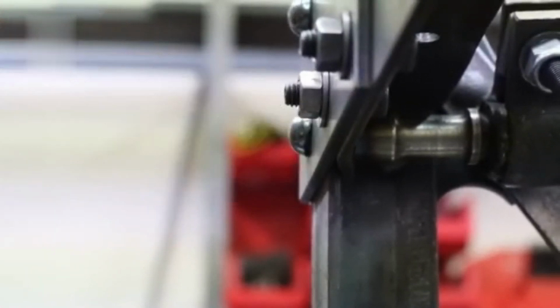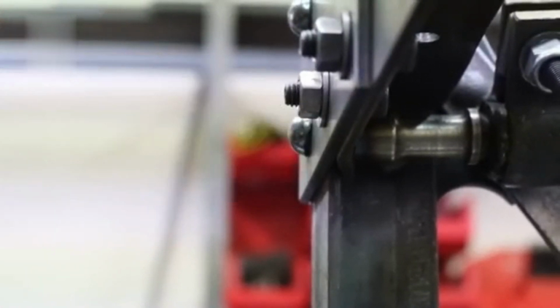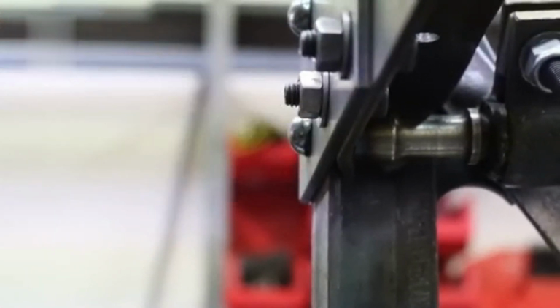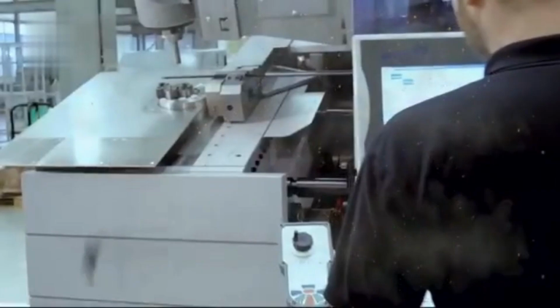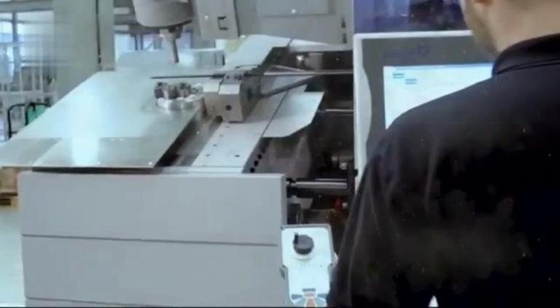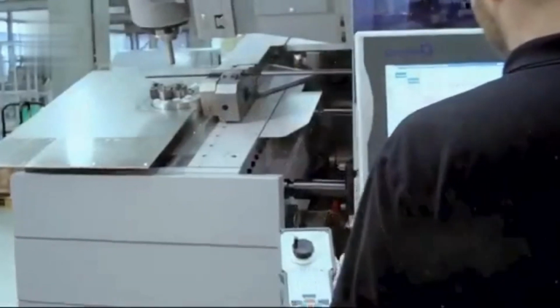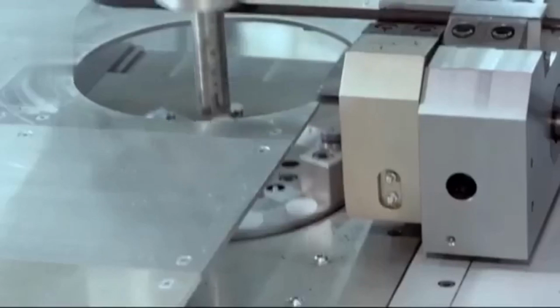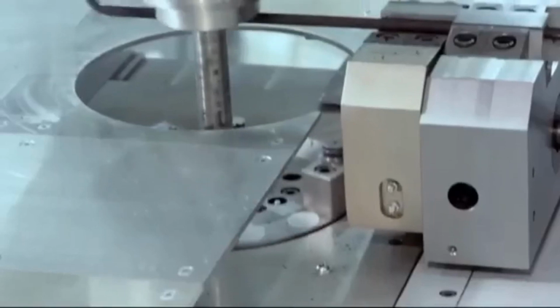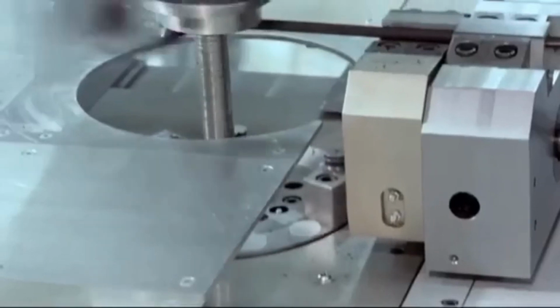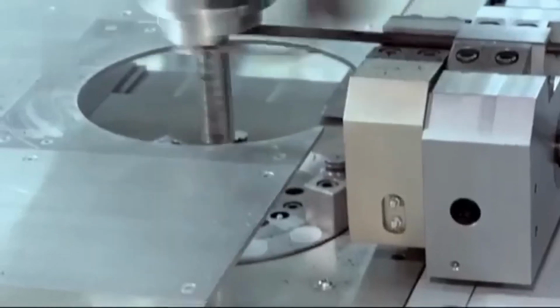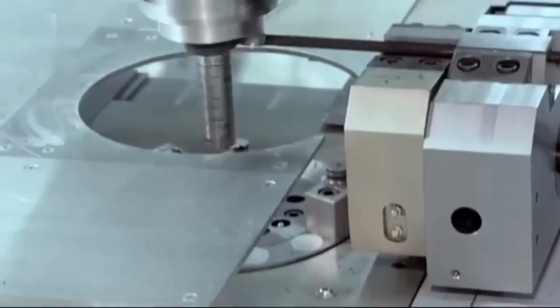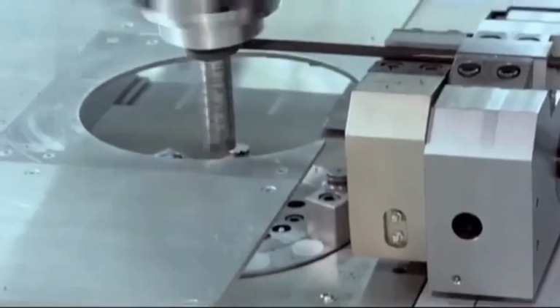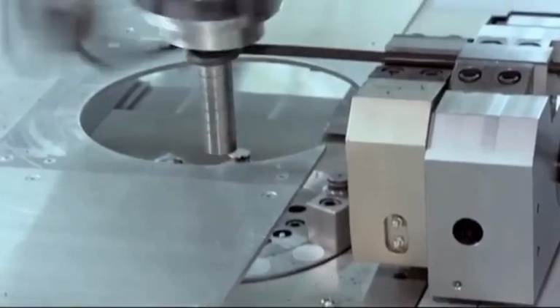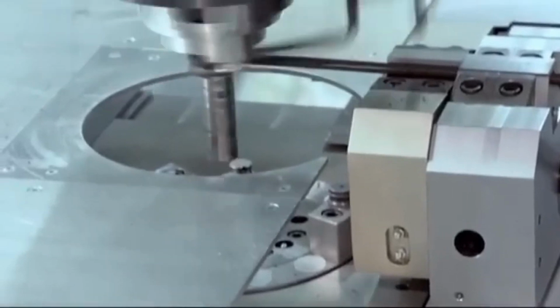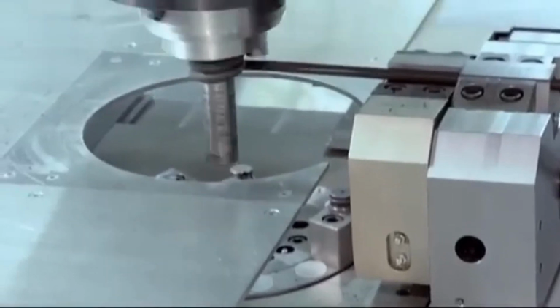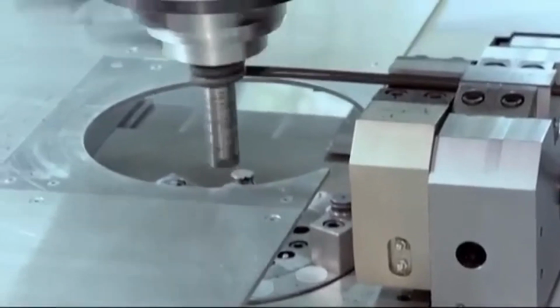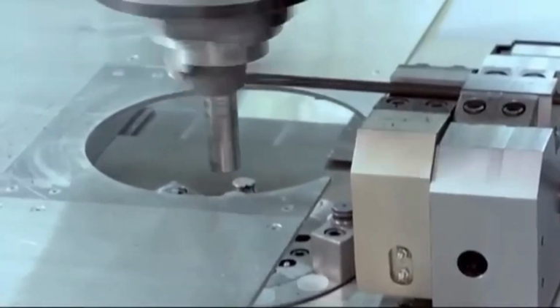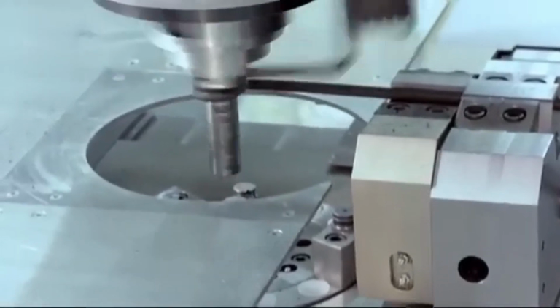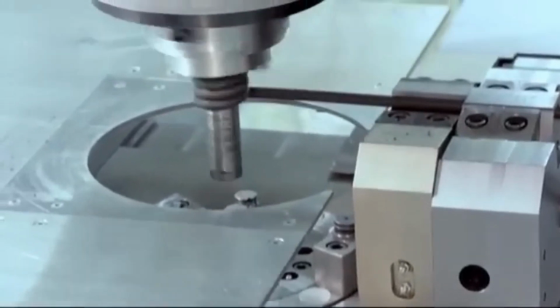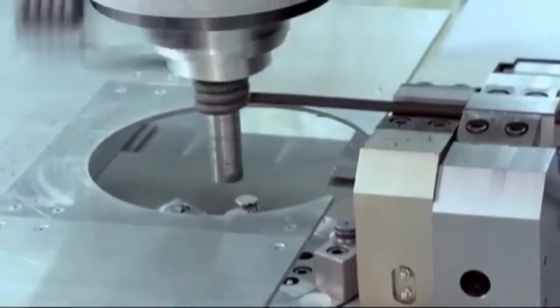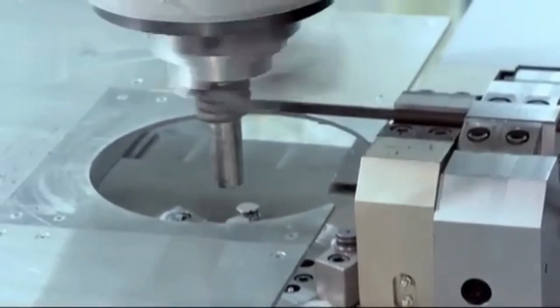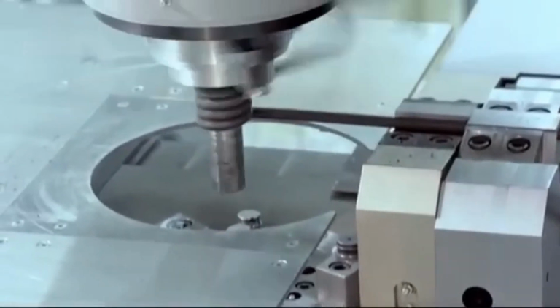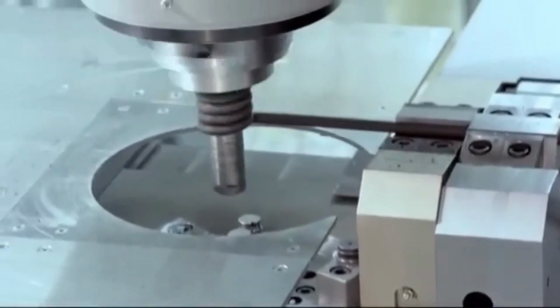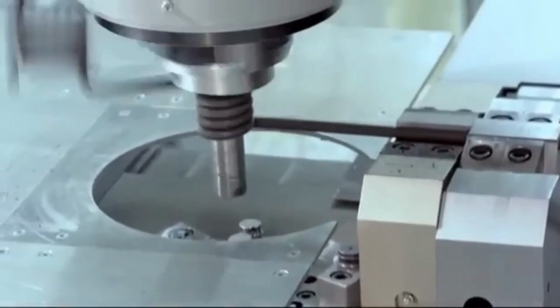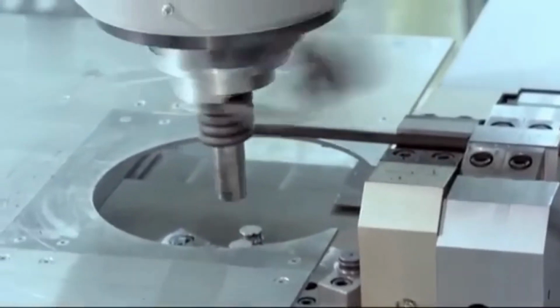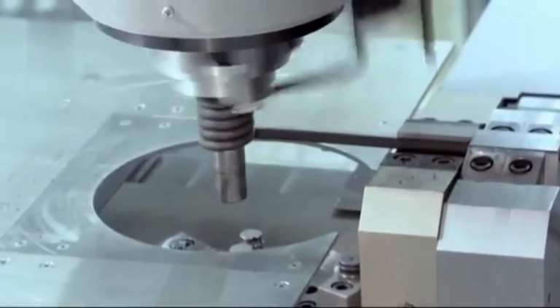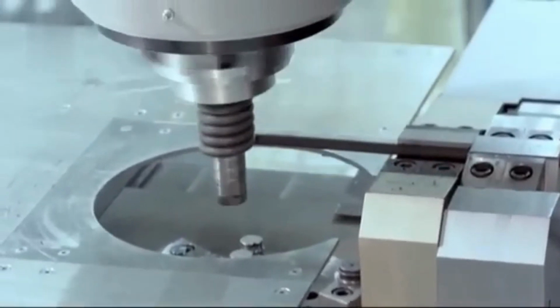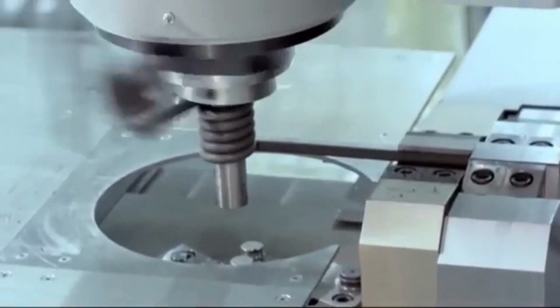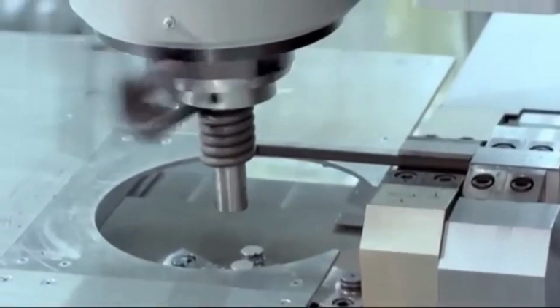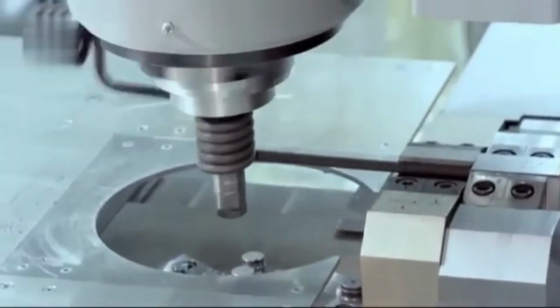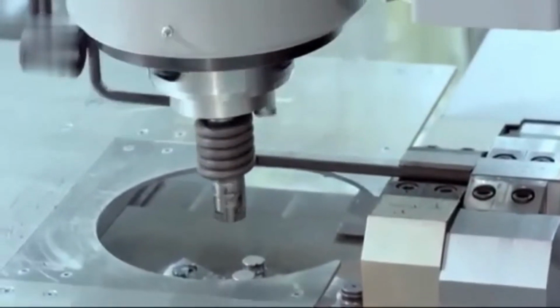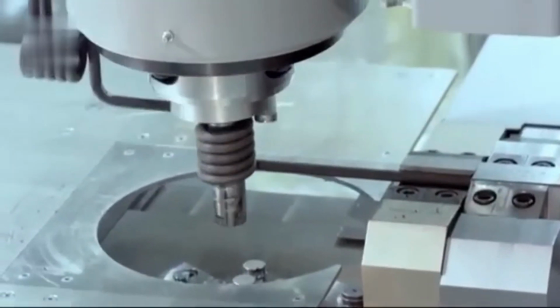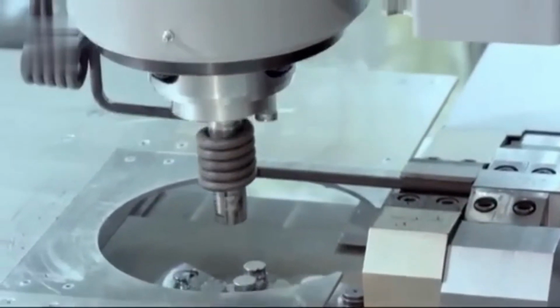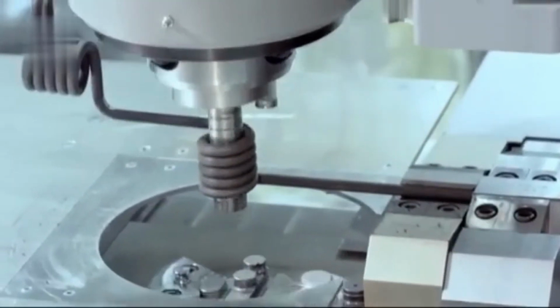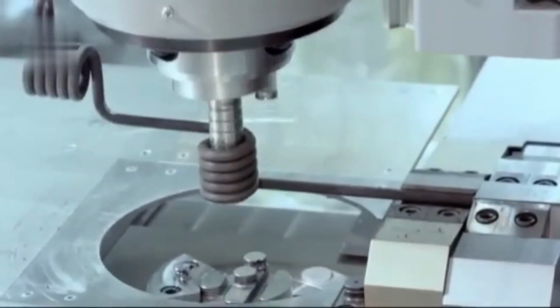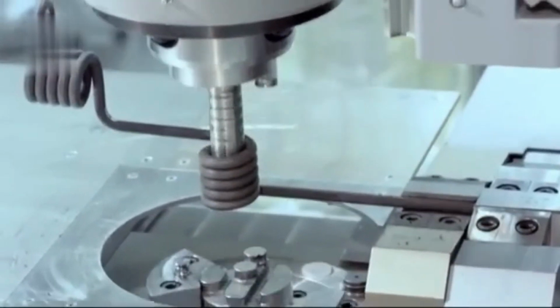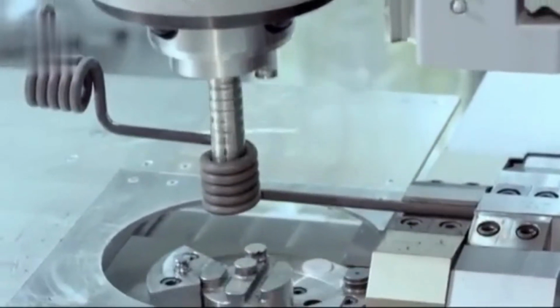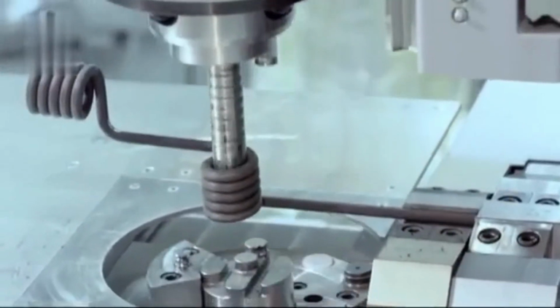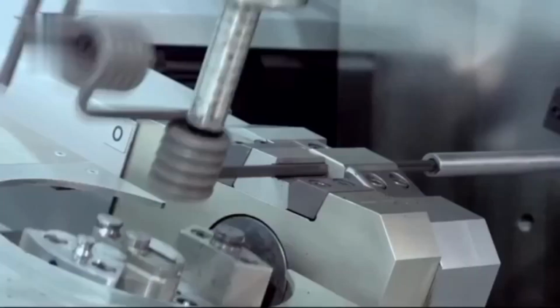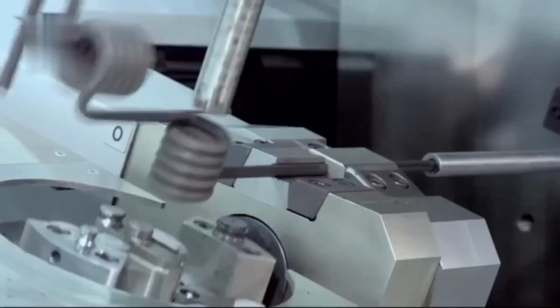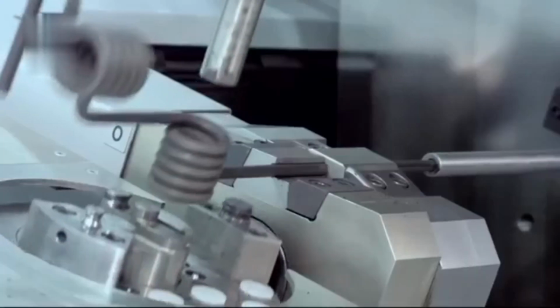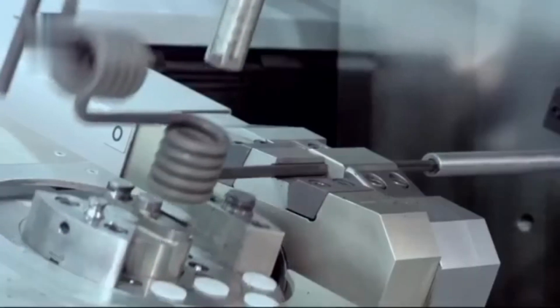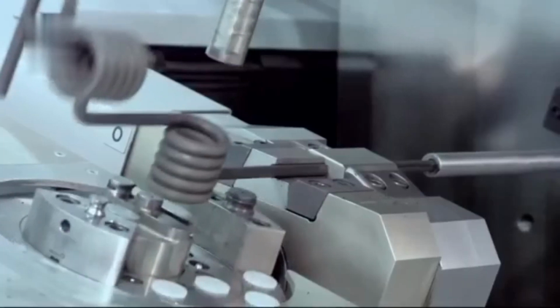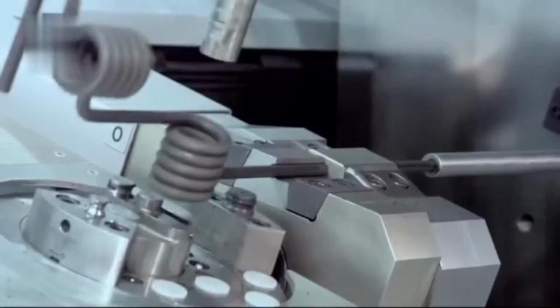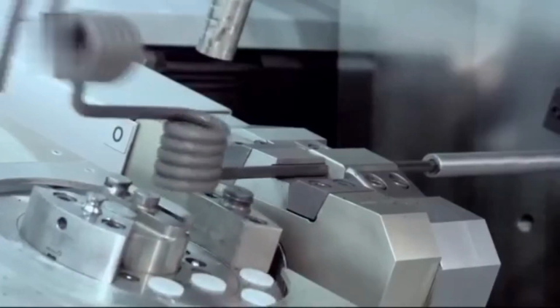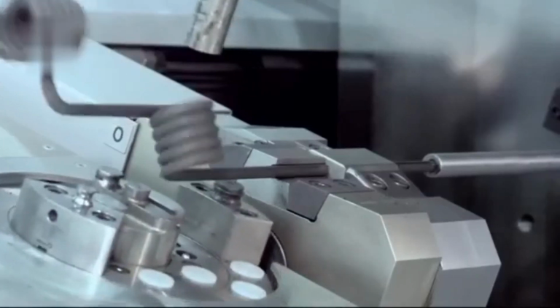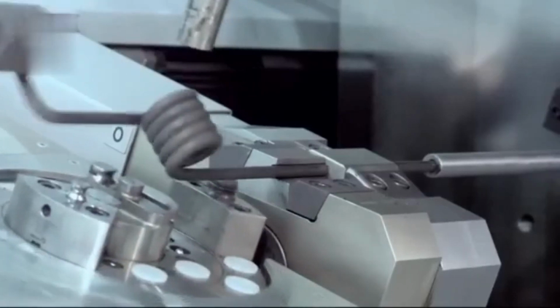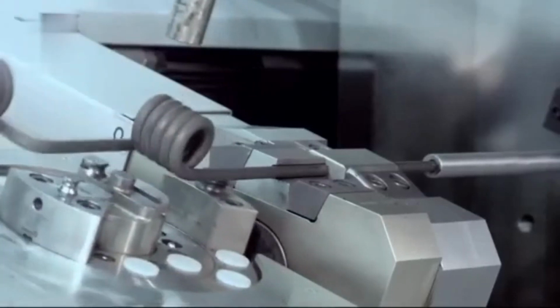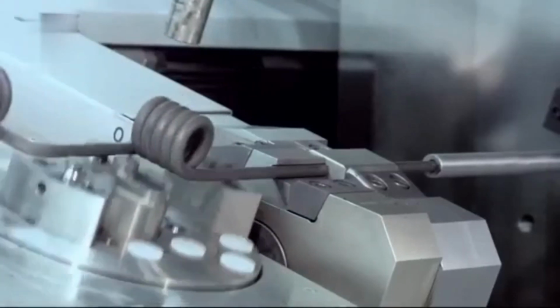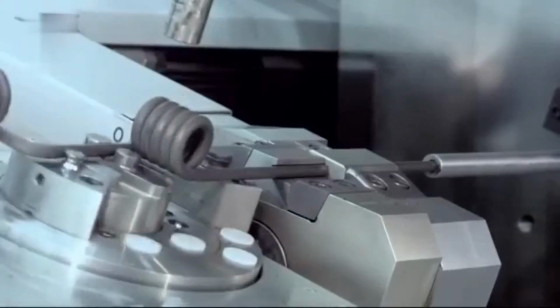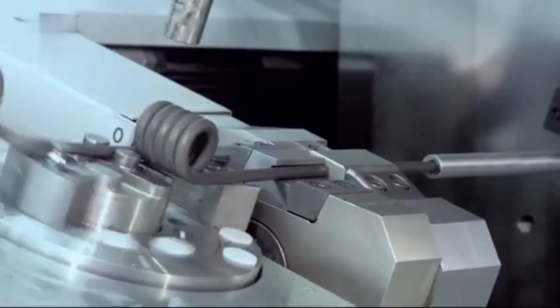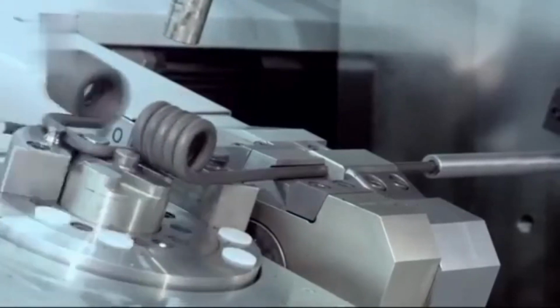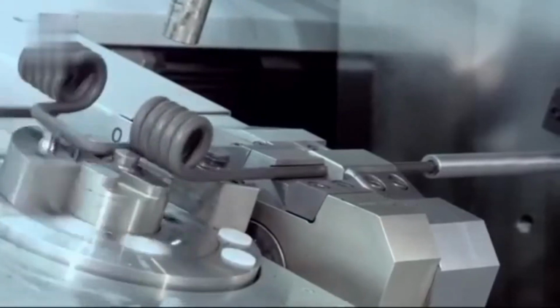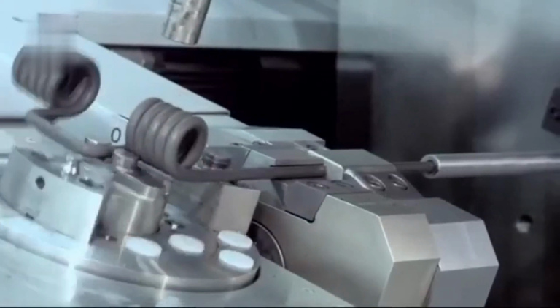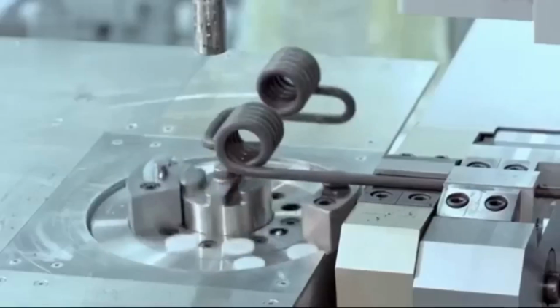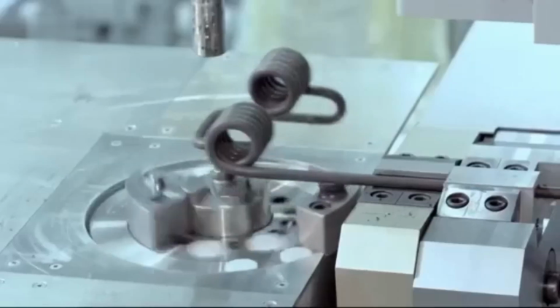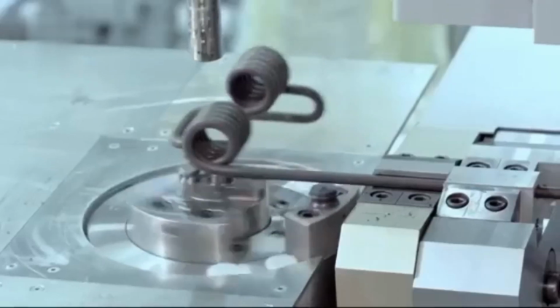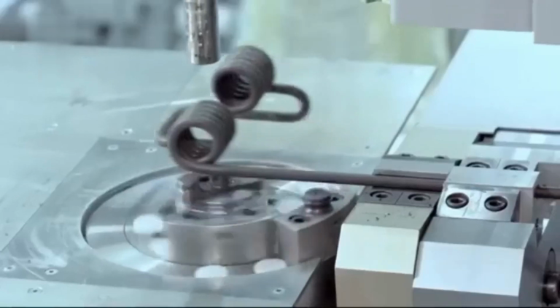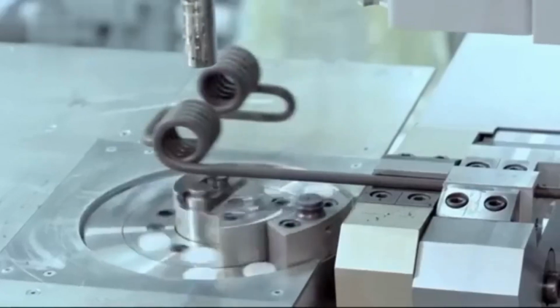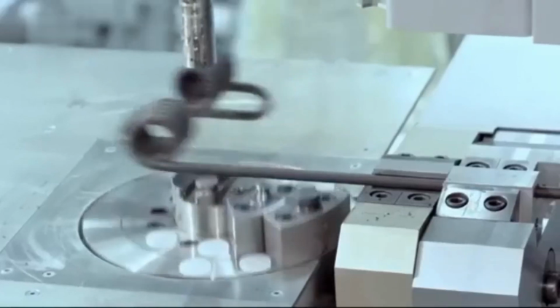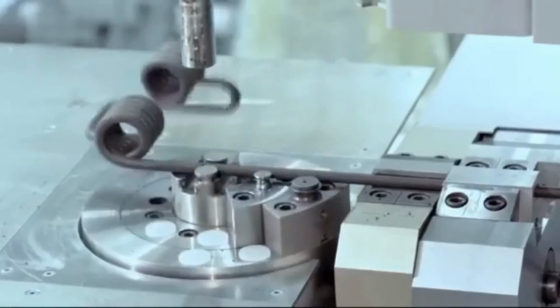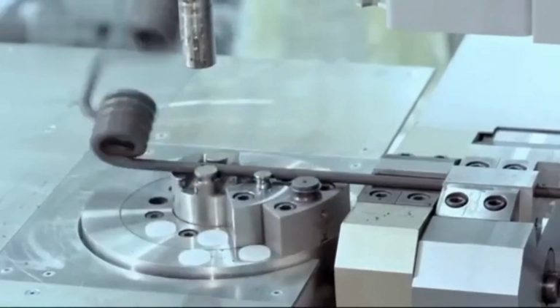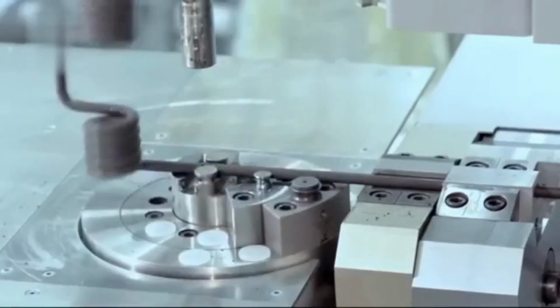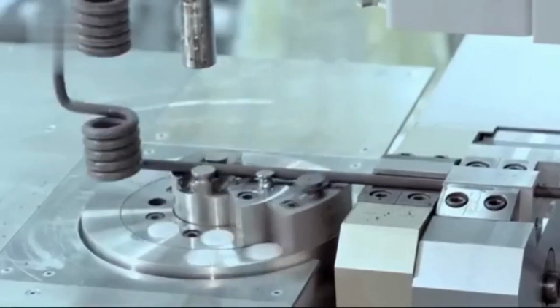The Wafio MB-90 coiling and bending machine shapes wires into complex forms with accuracy.